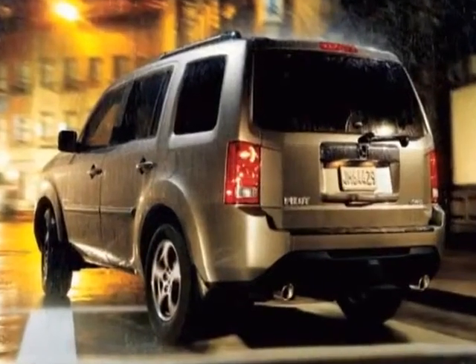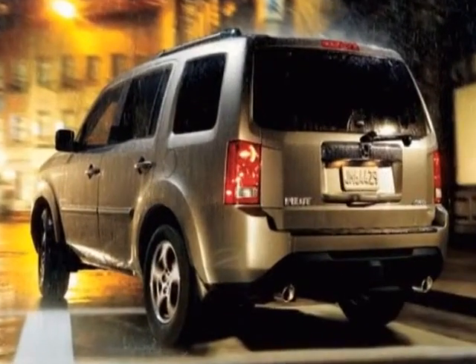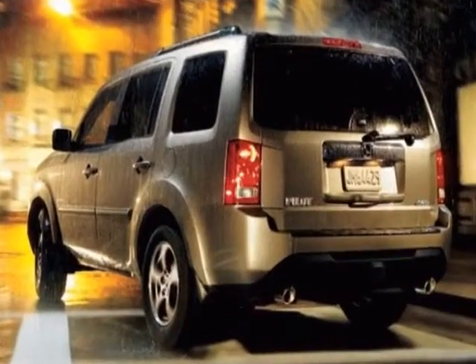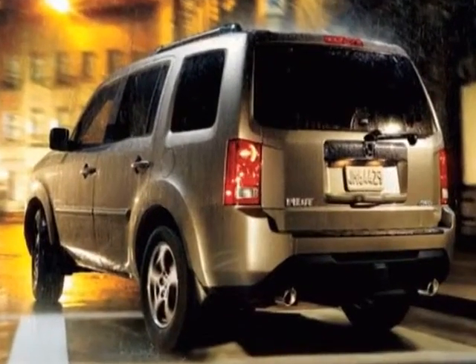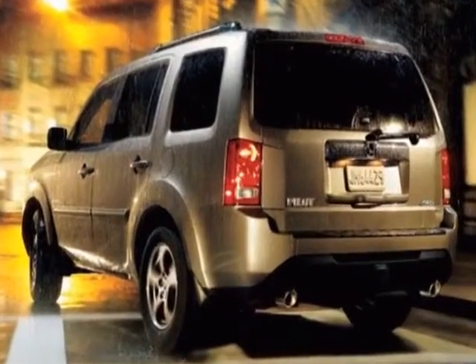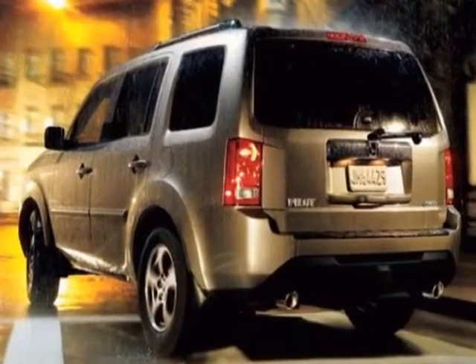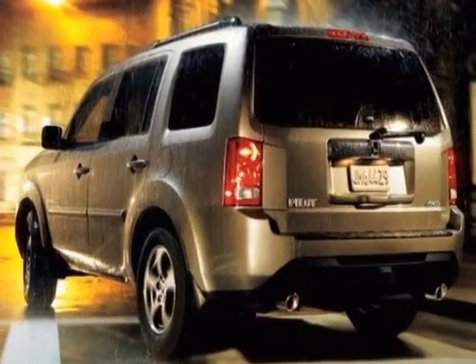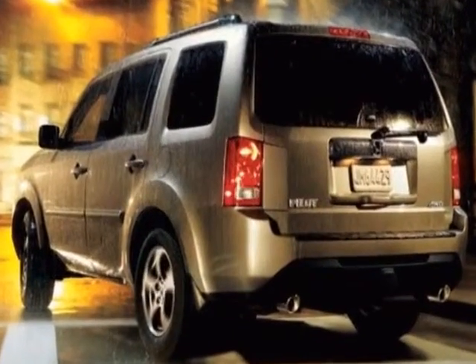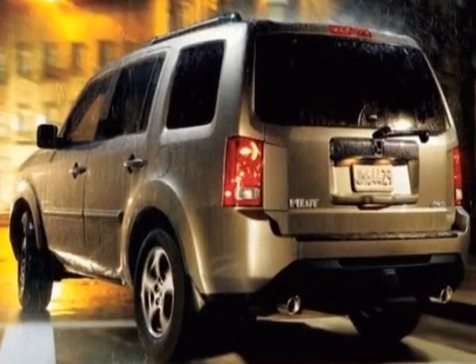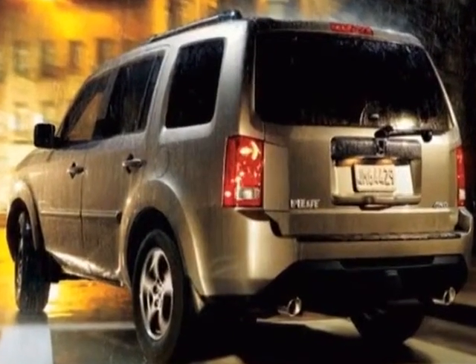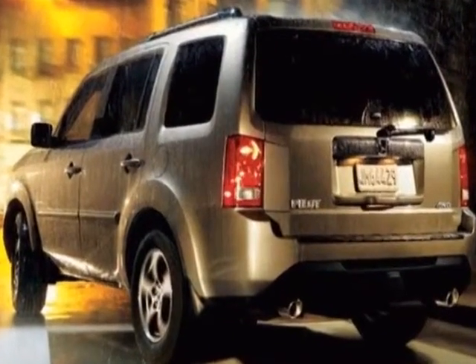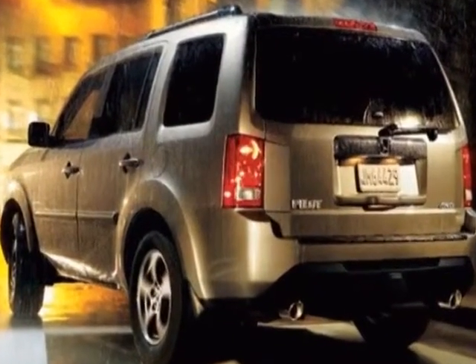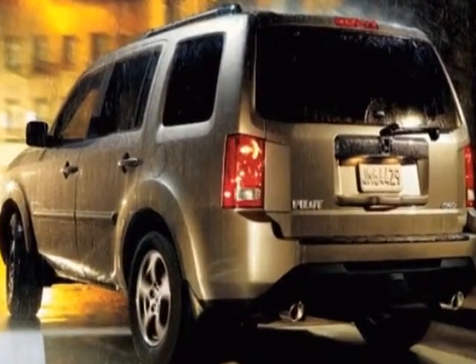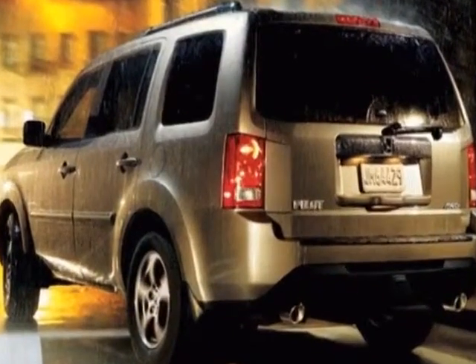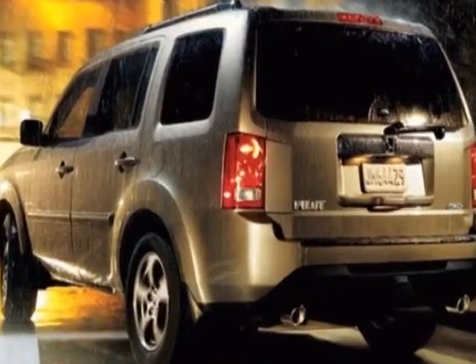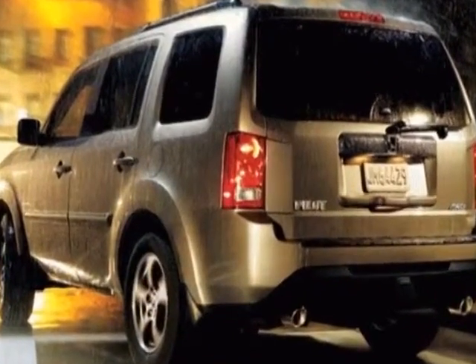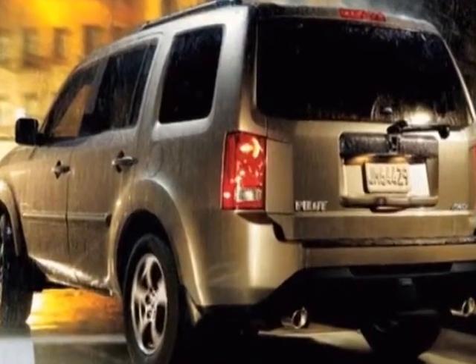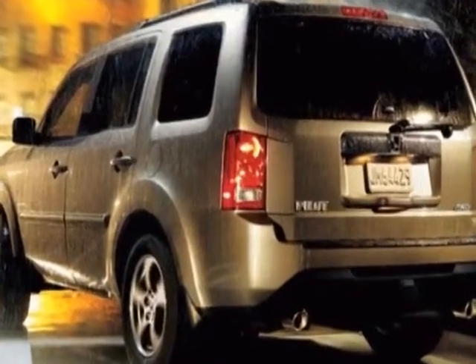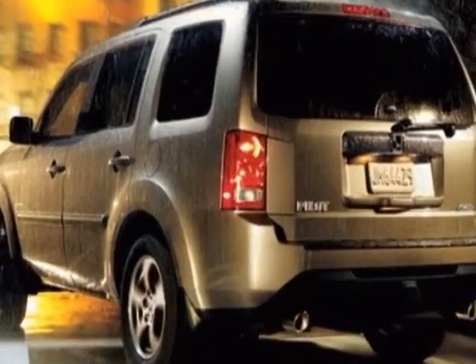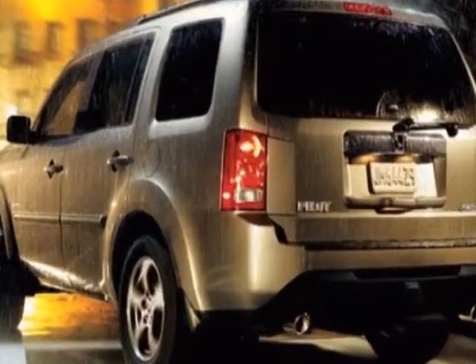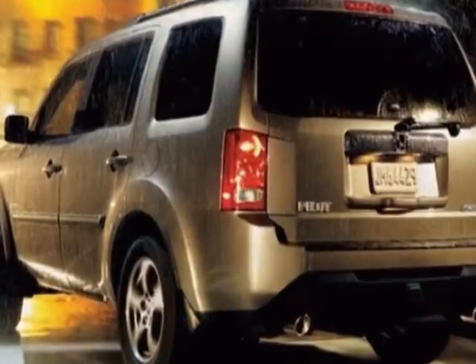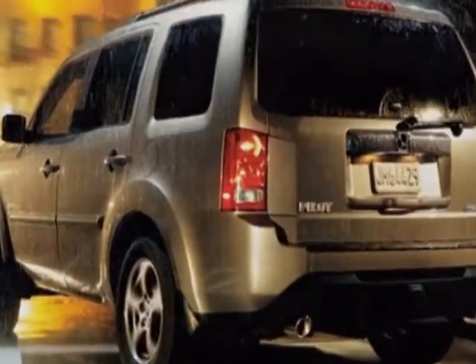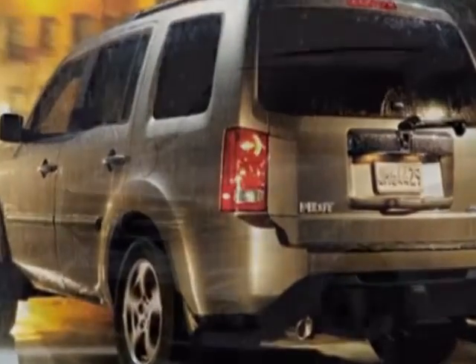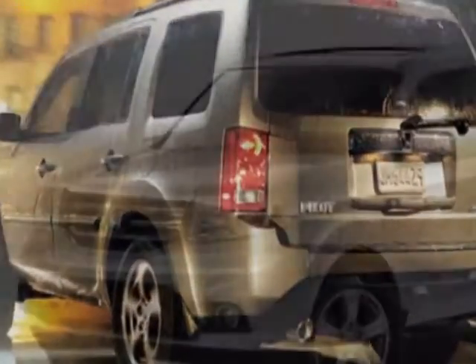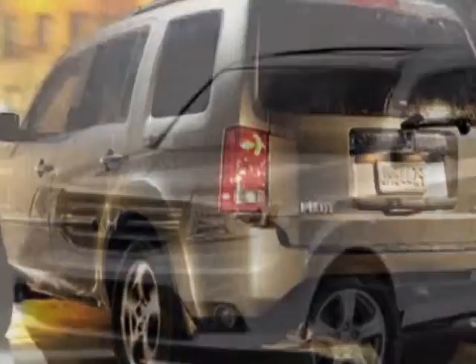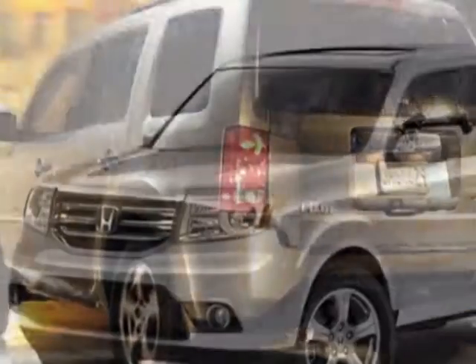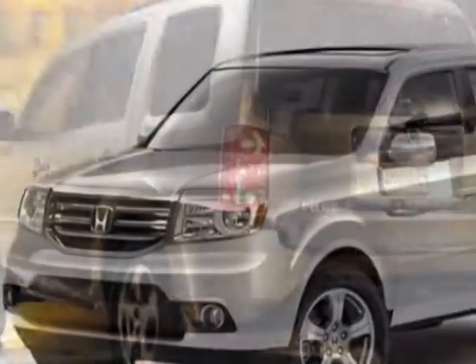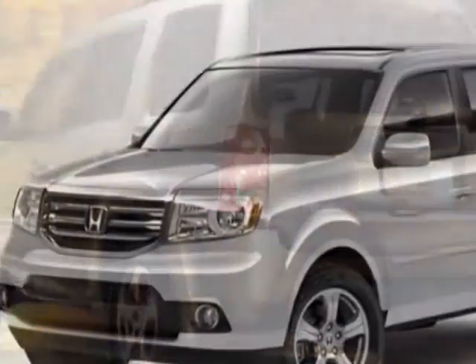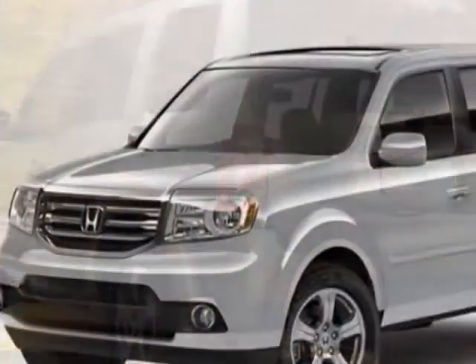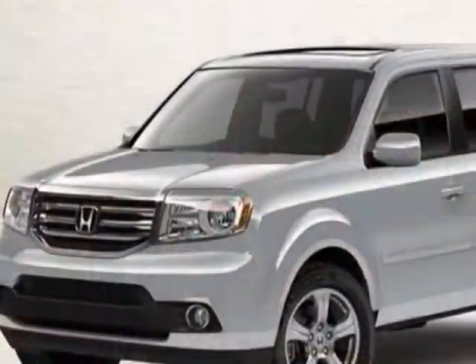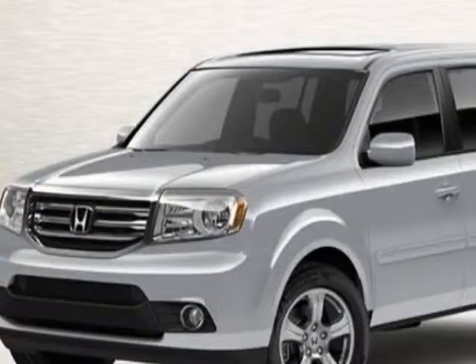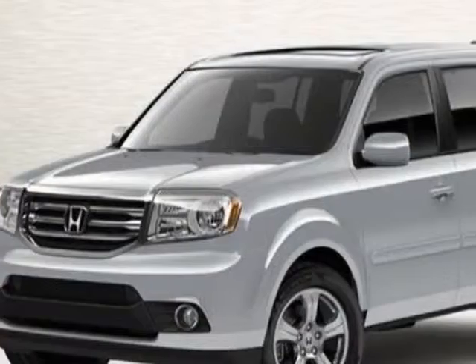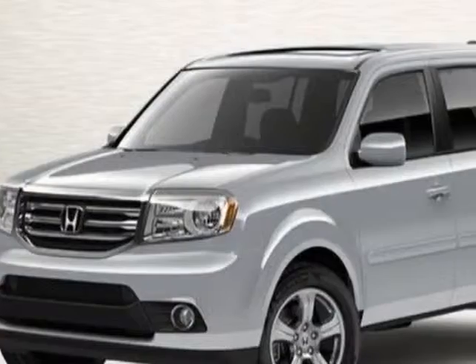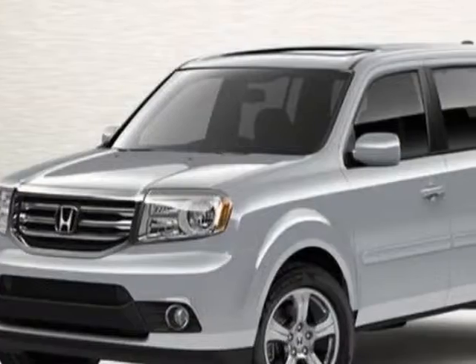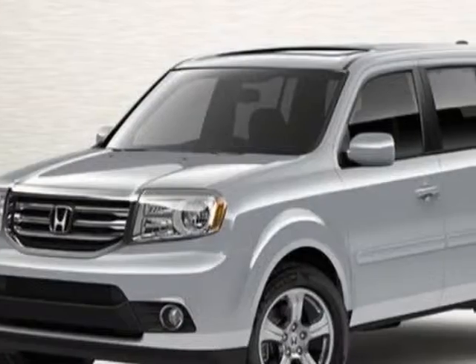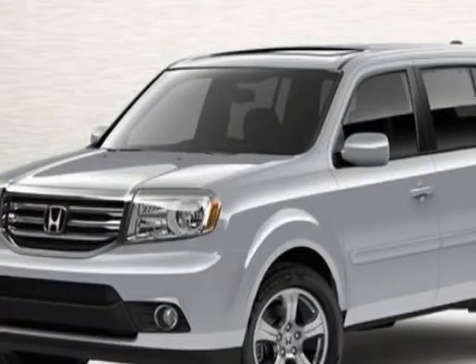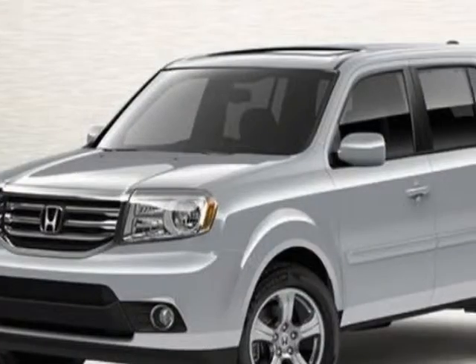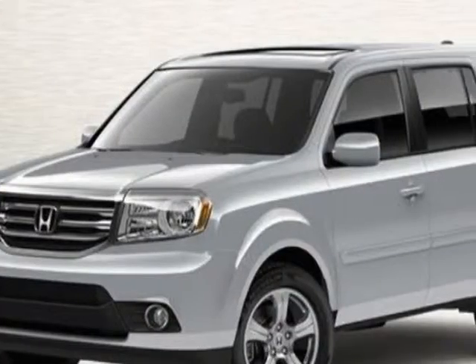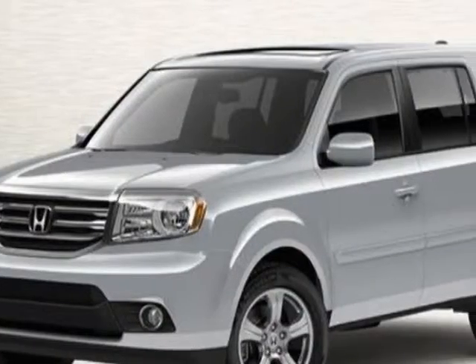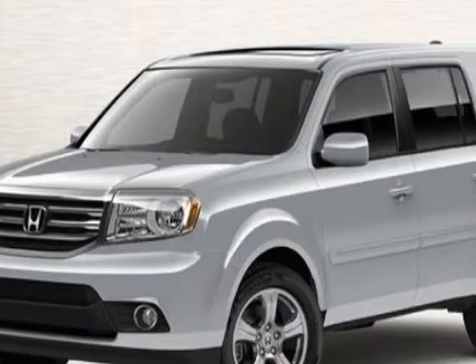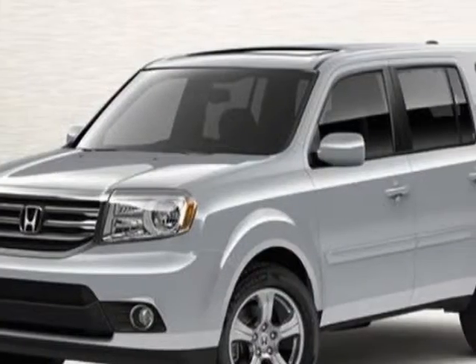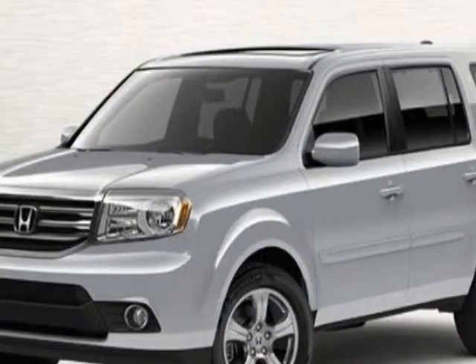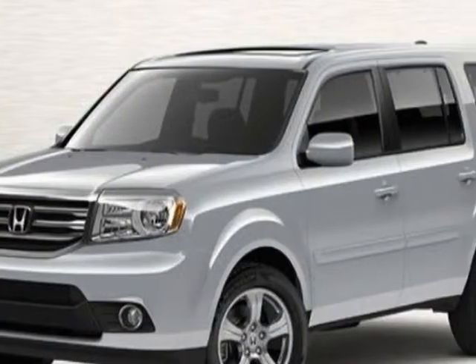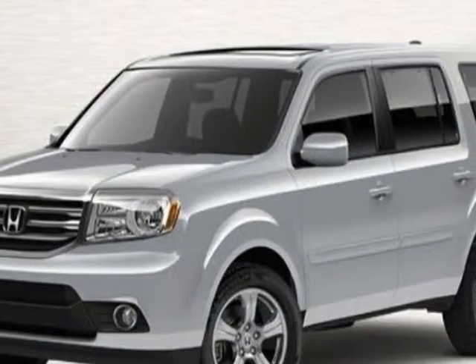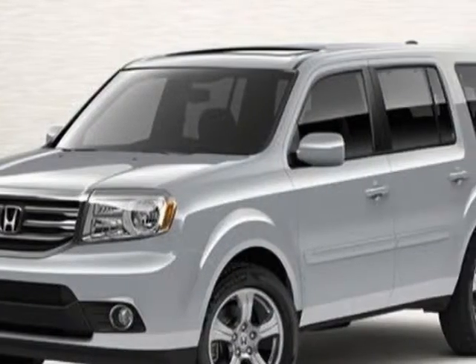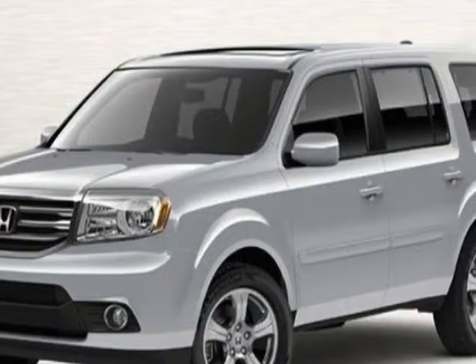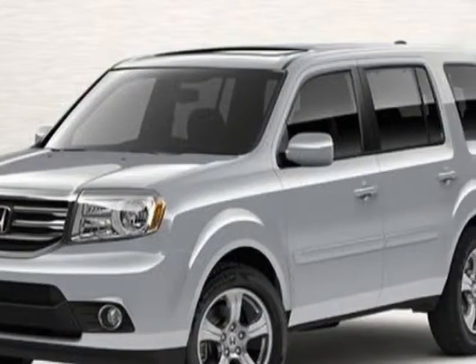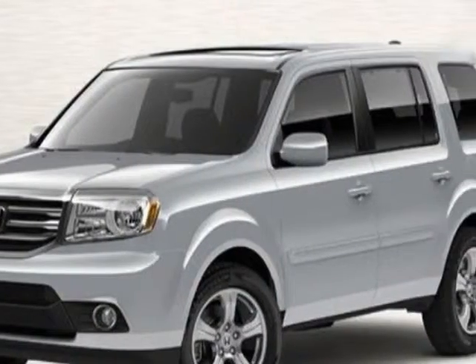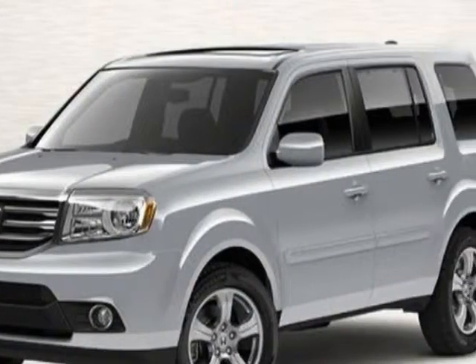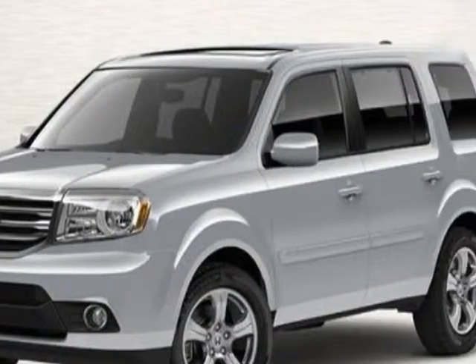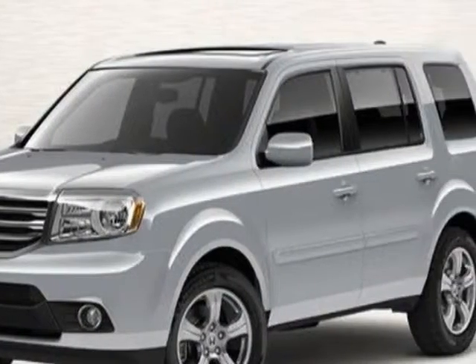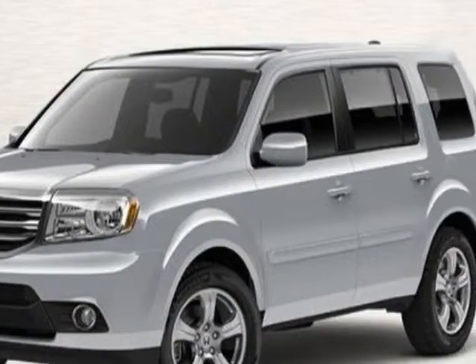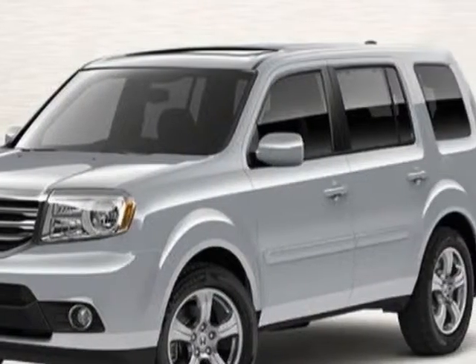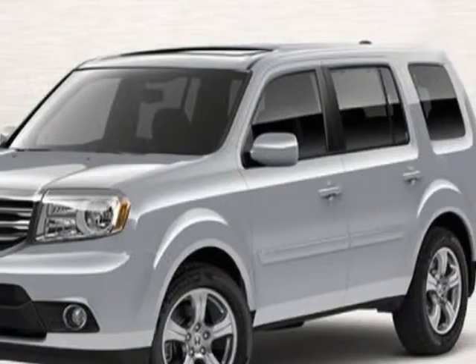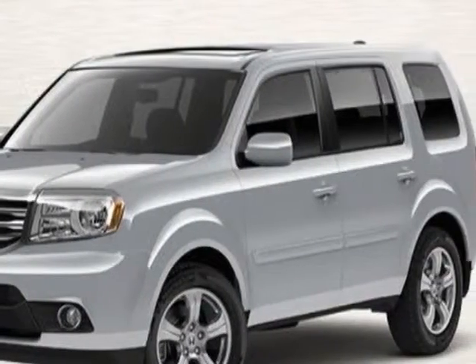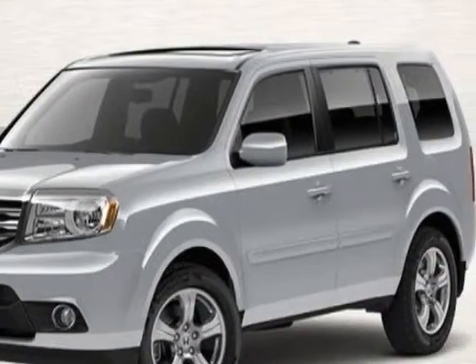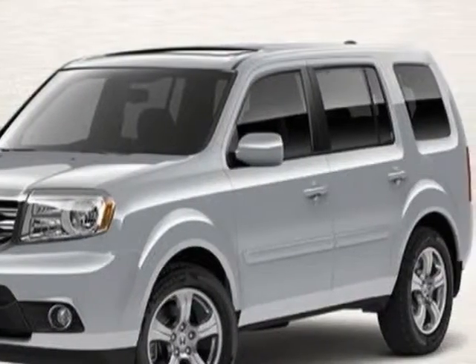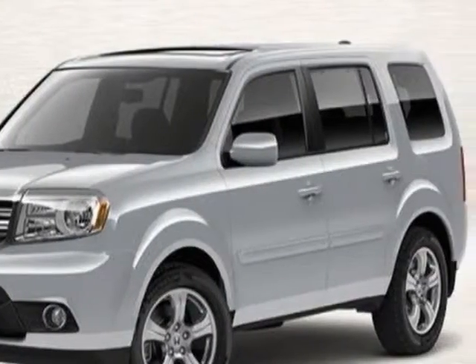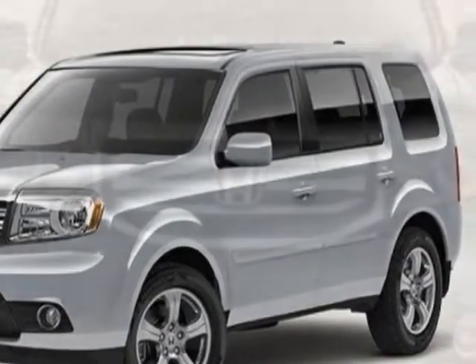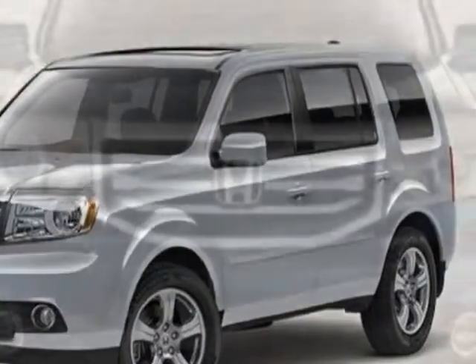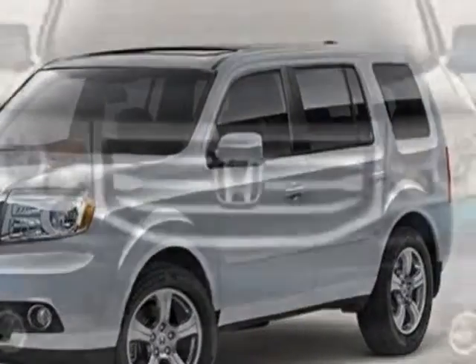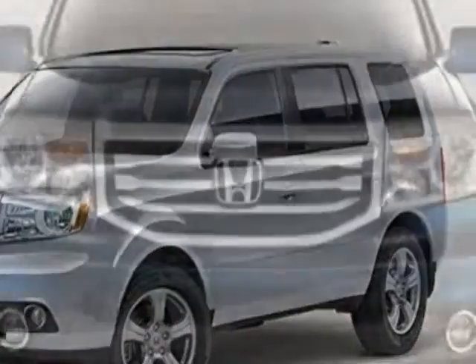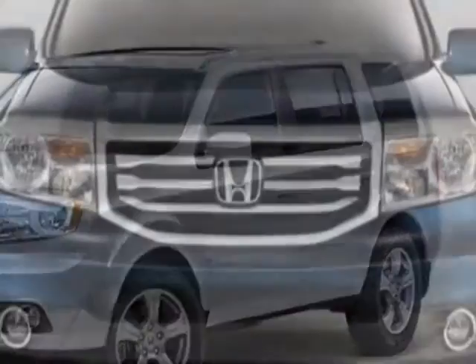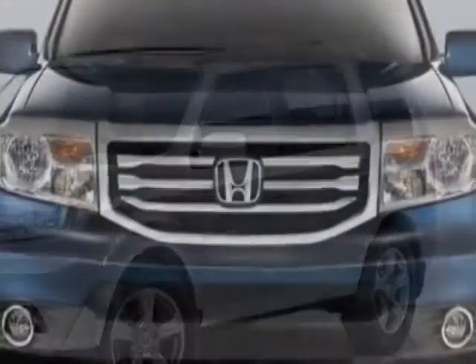Additional options for this vehicle include power passenger seat, AM/FM stereo, sunroof, and passenger airbag.